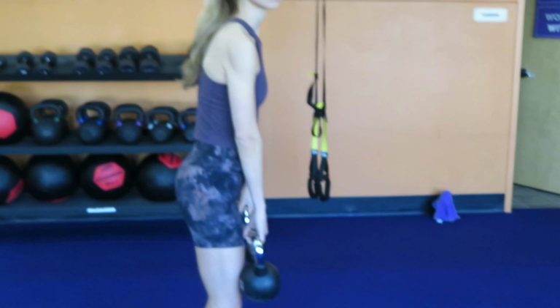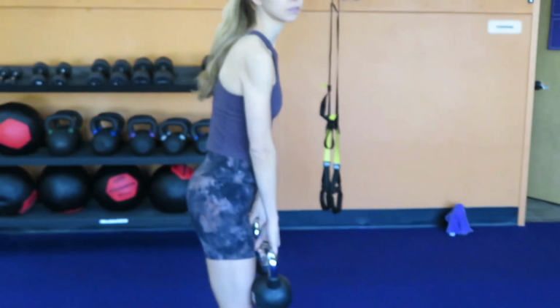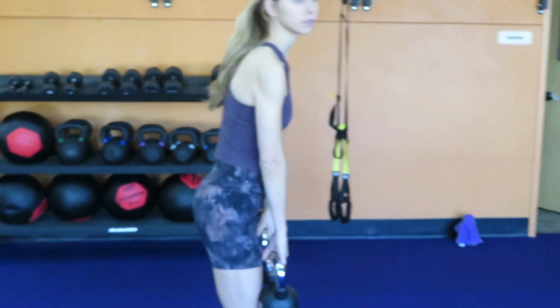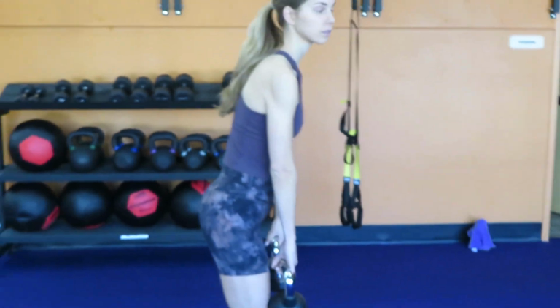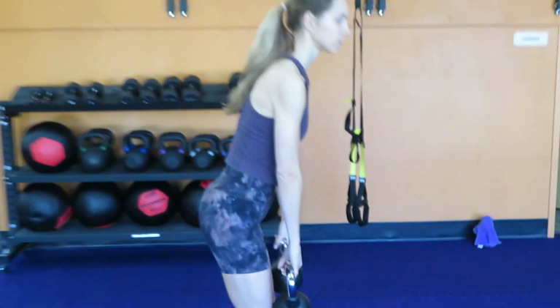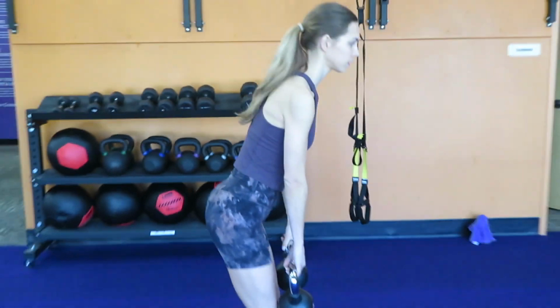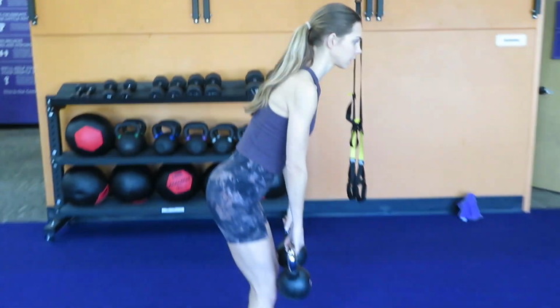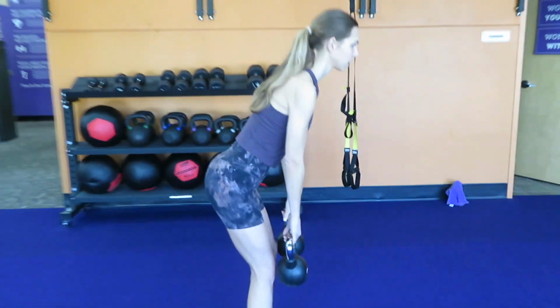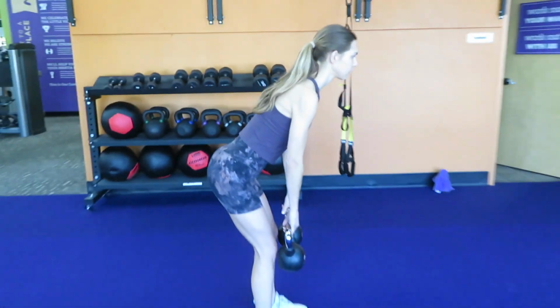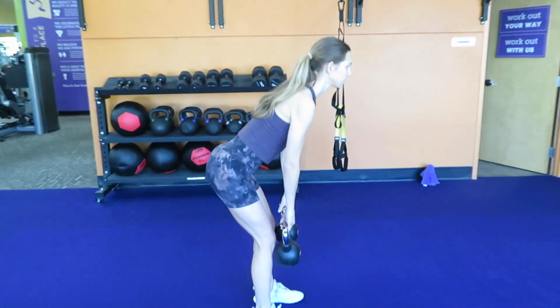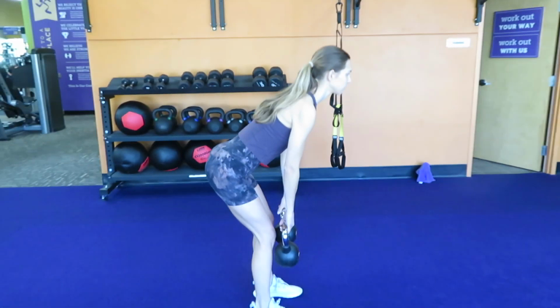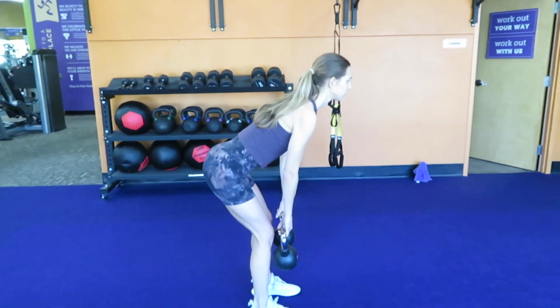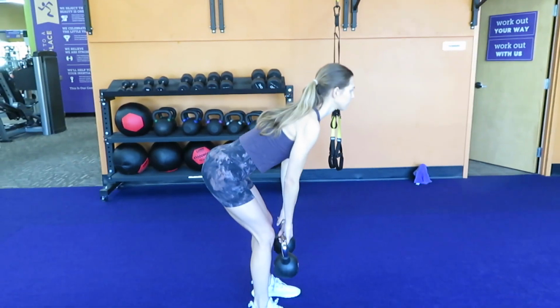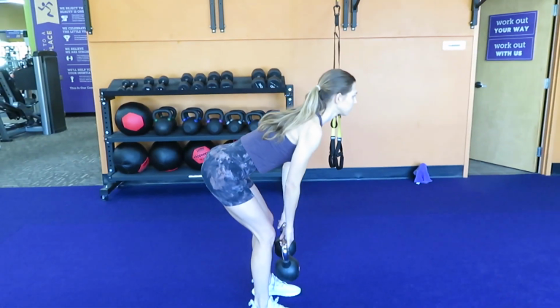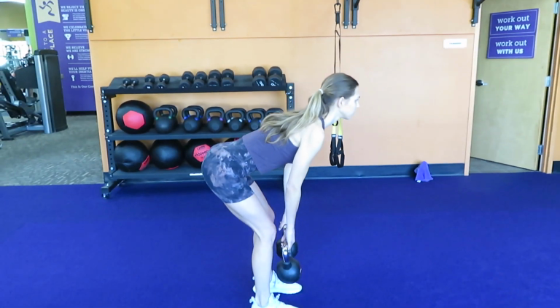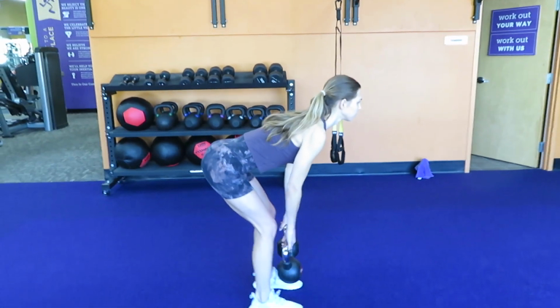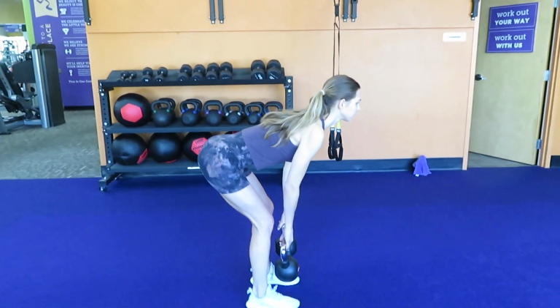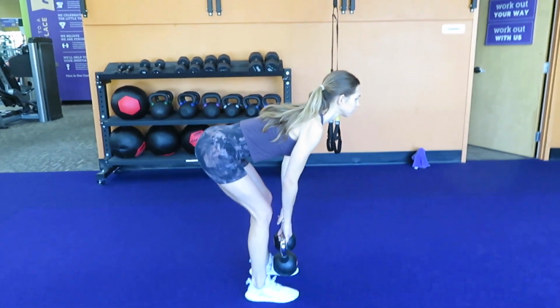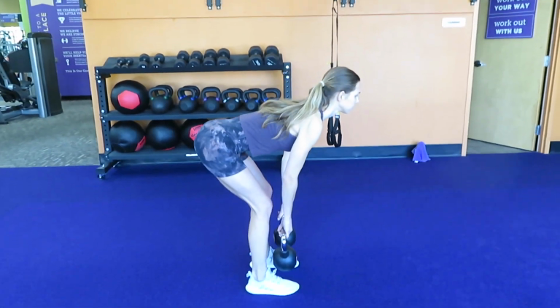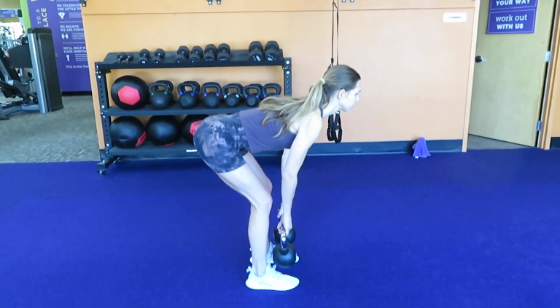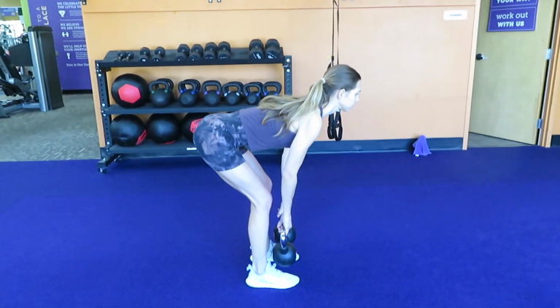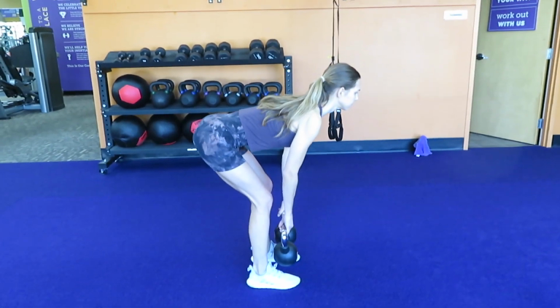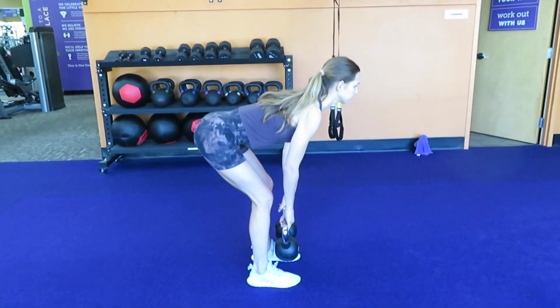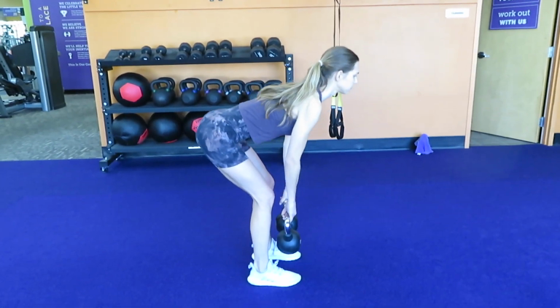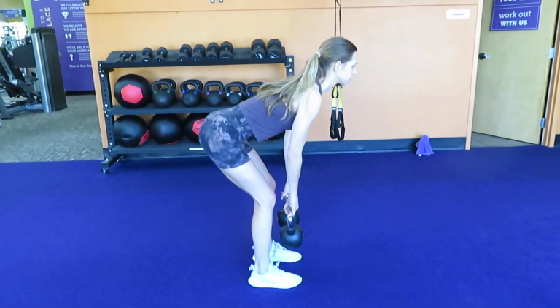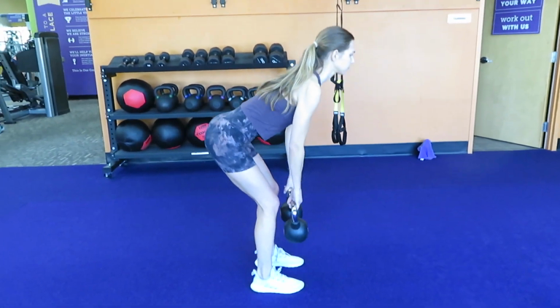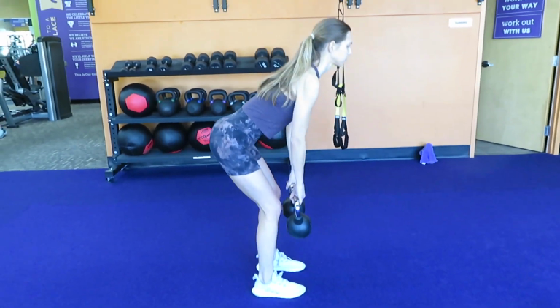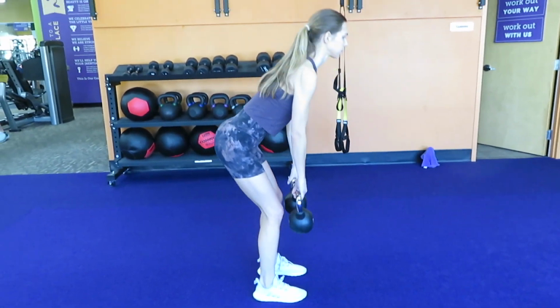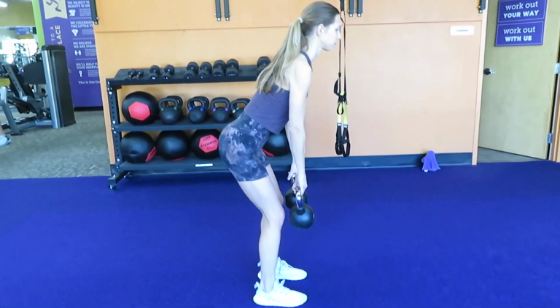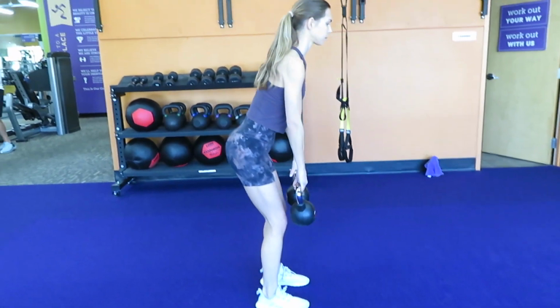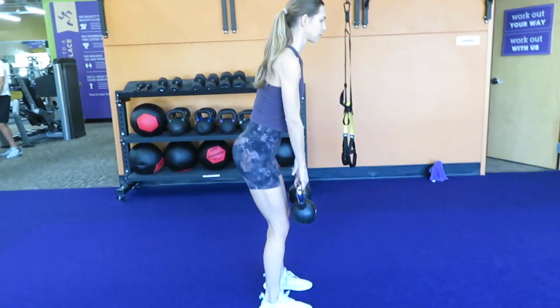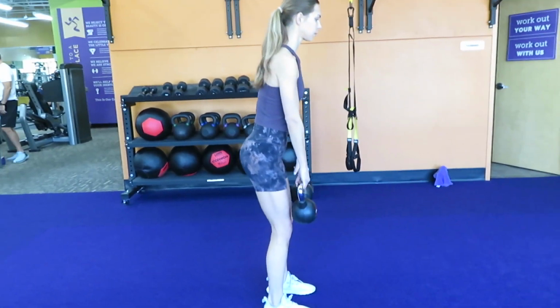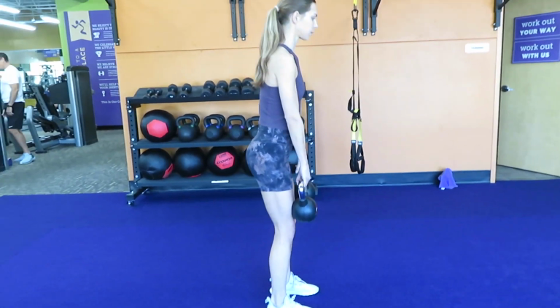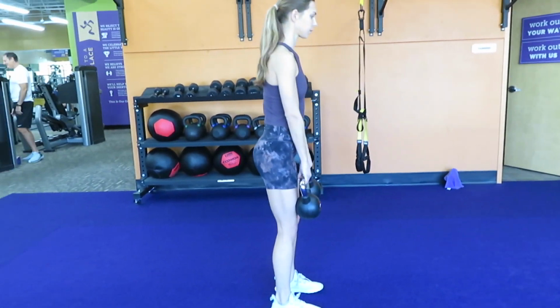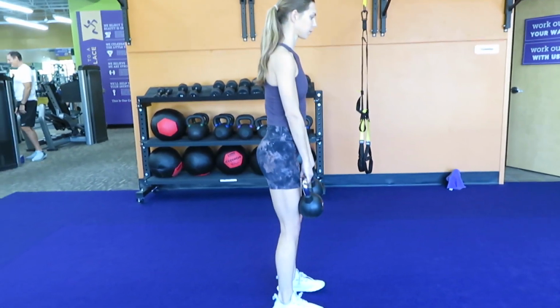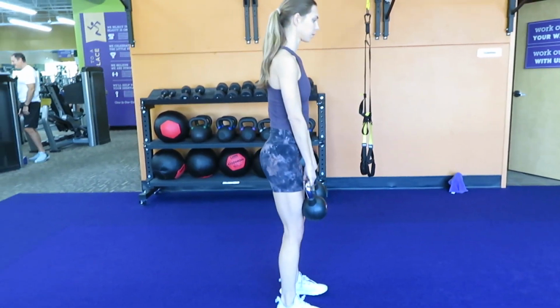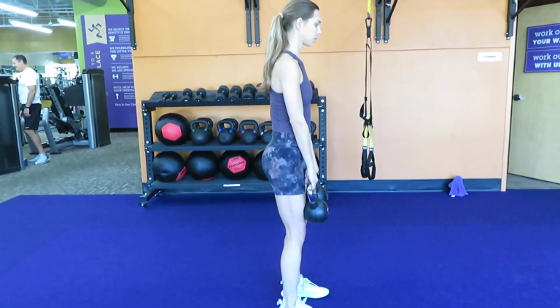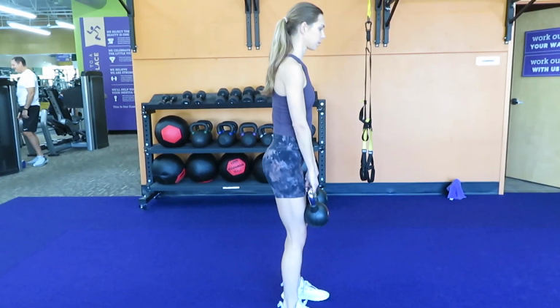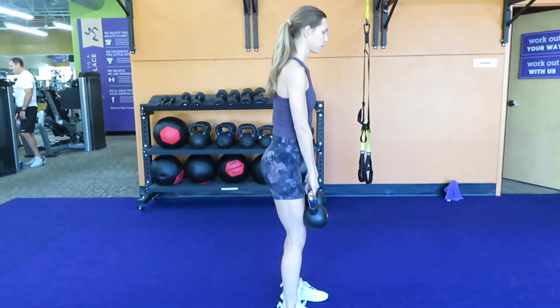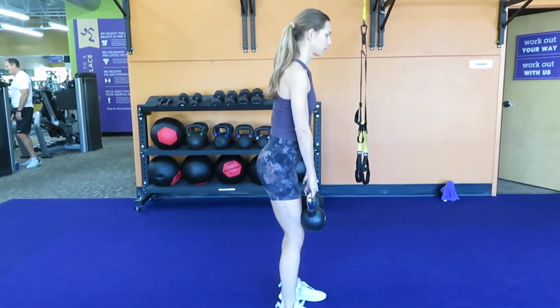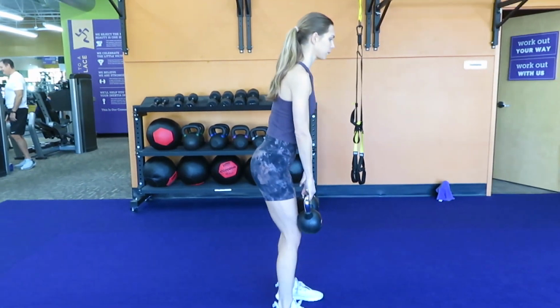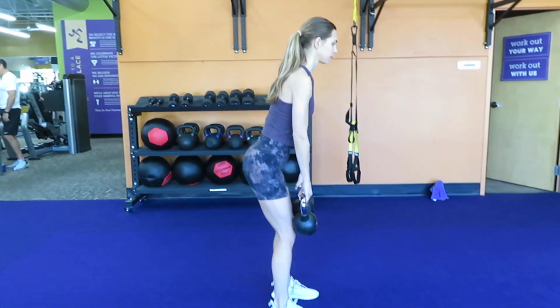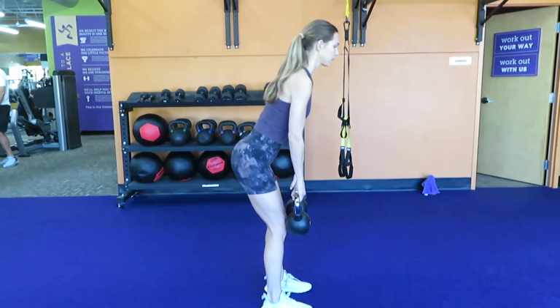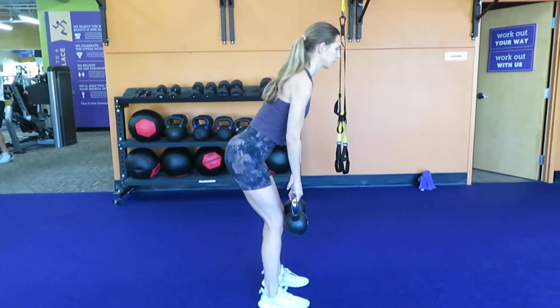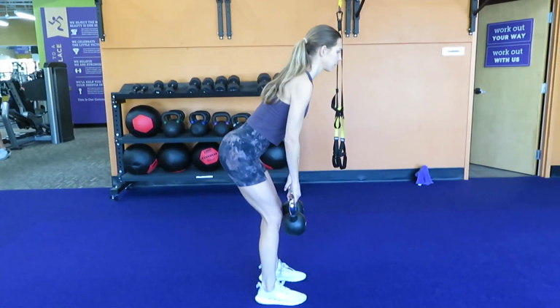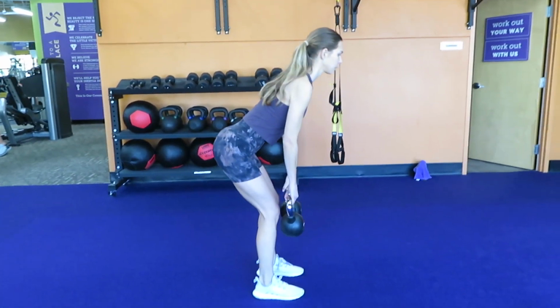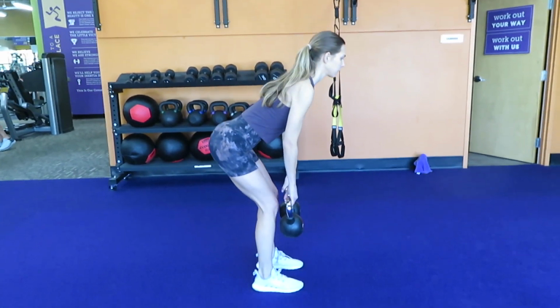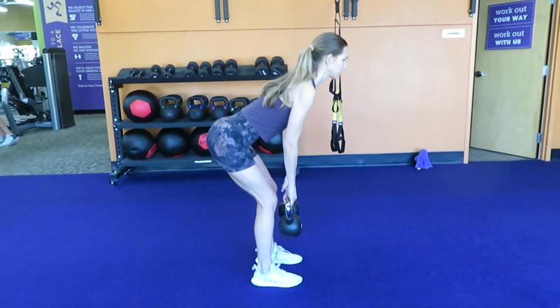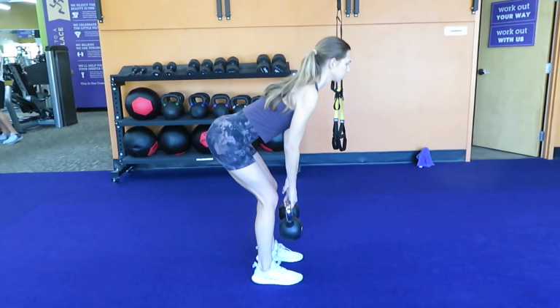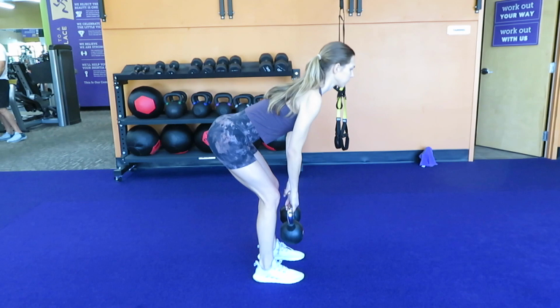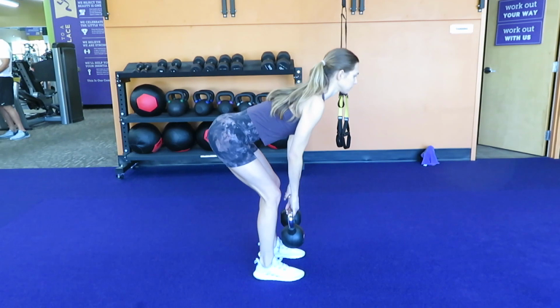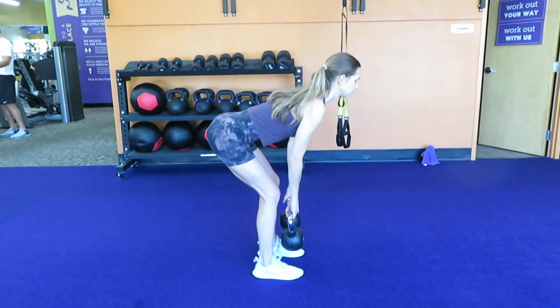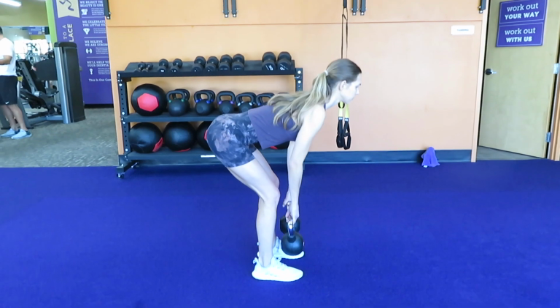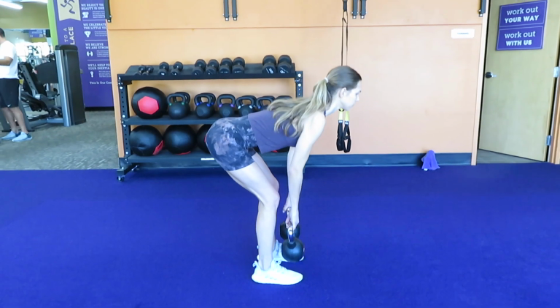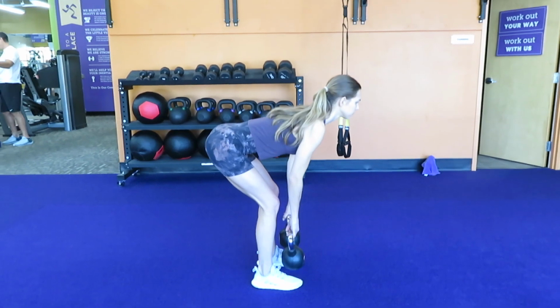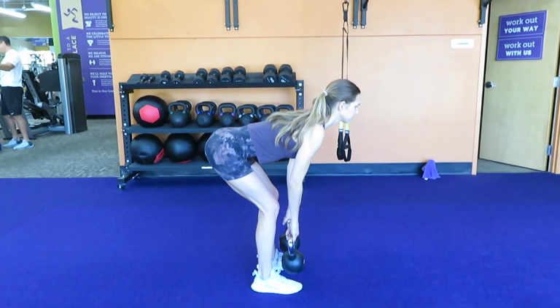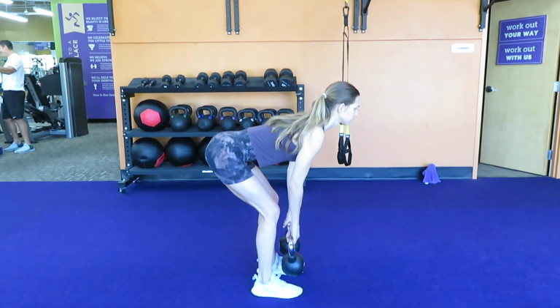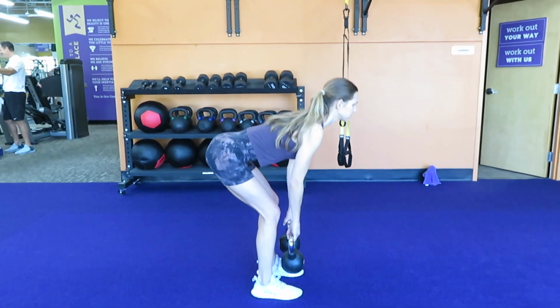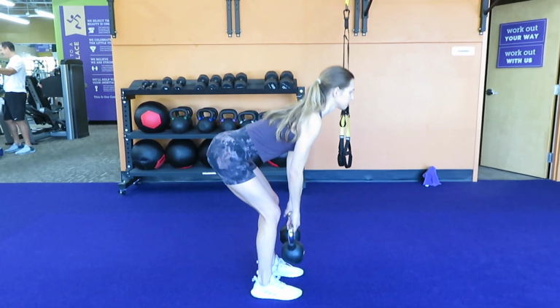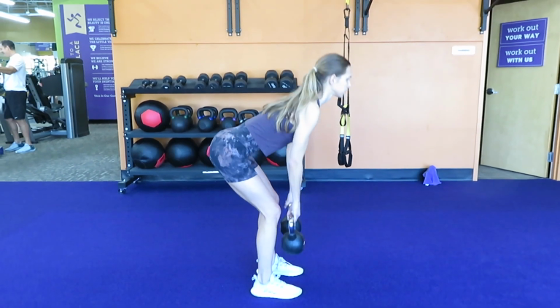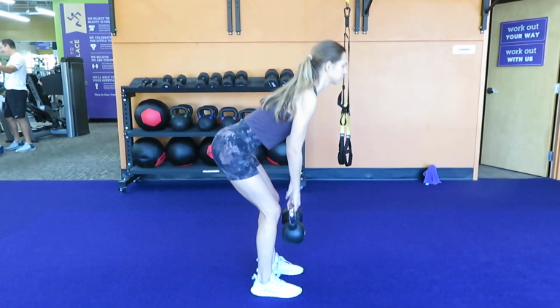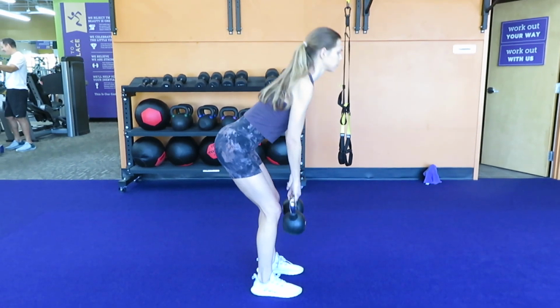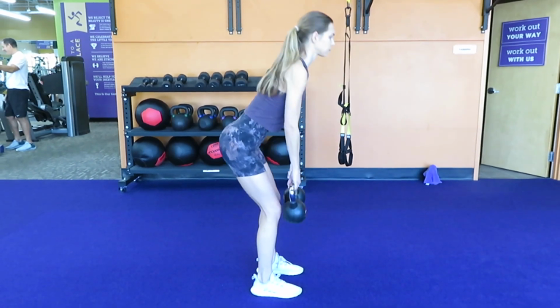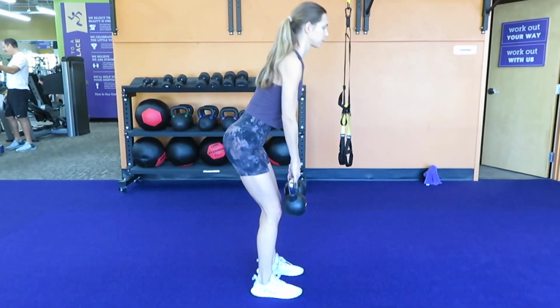This is a Romanian deadlift. Romanian deadlifts are great to strengthen your glutes, adductors, hamstrings, and lower back.